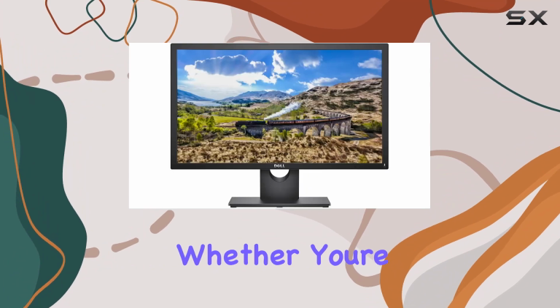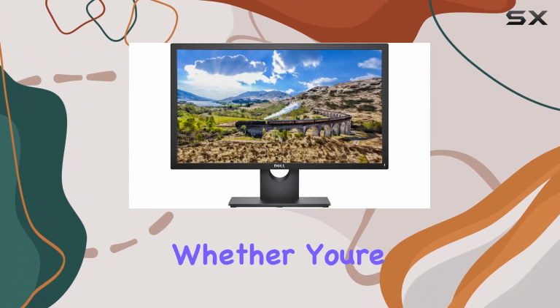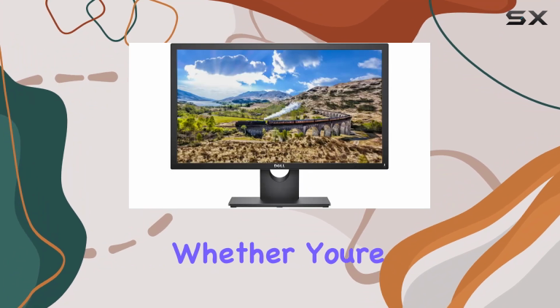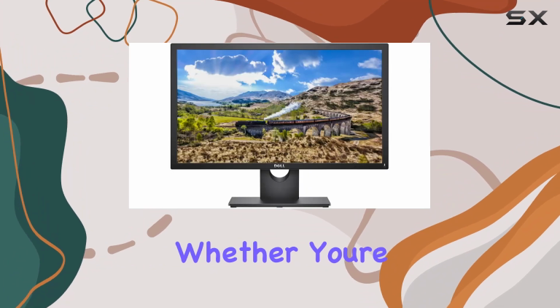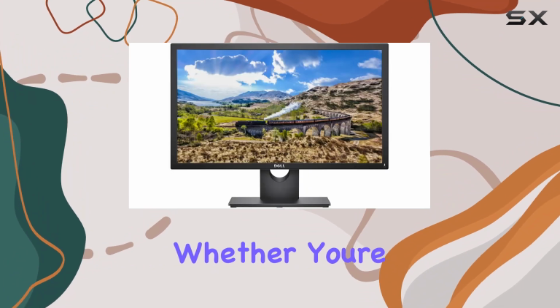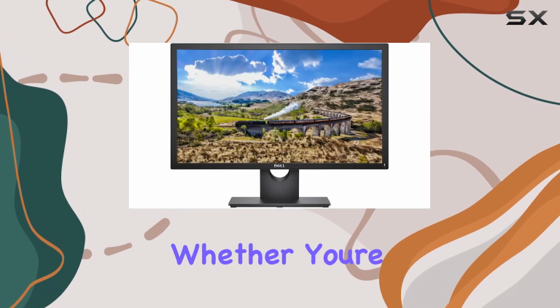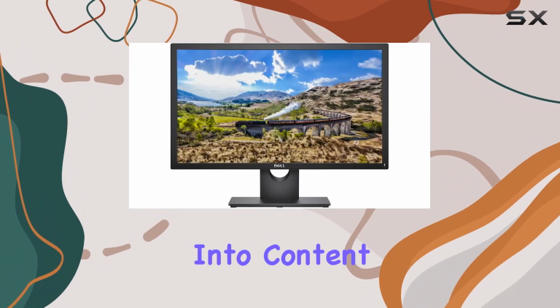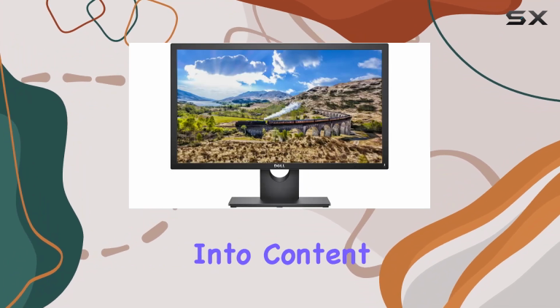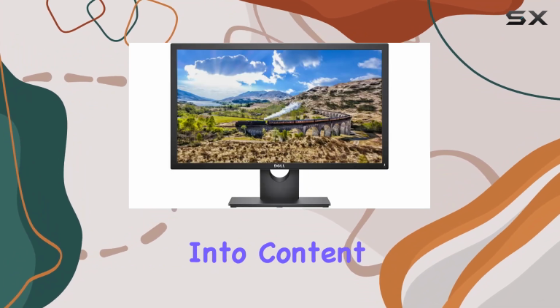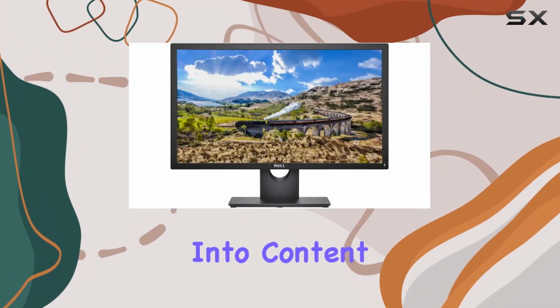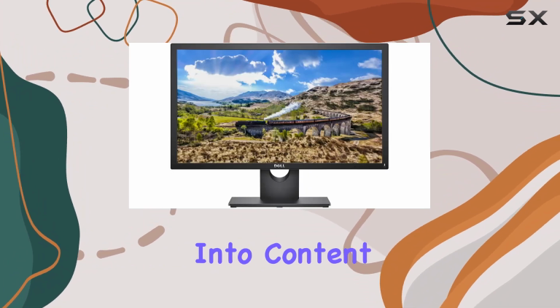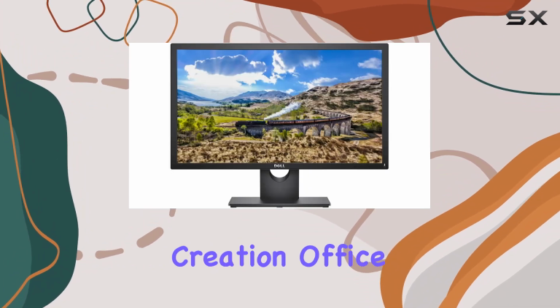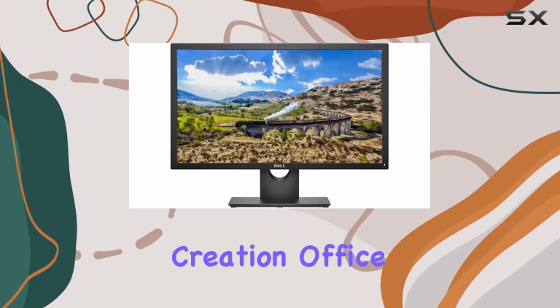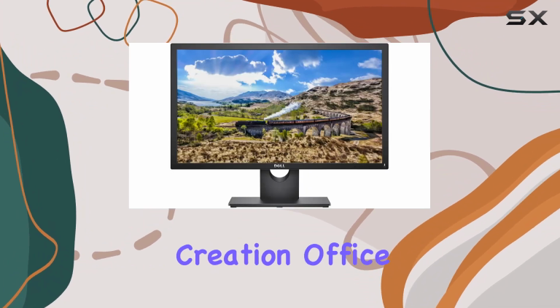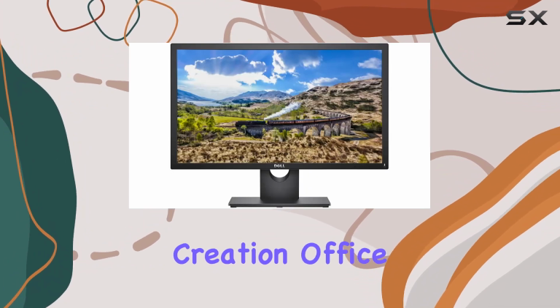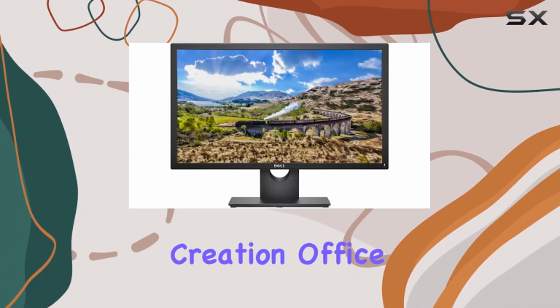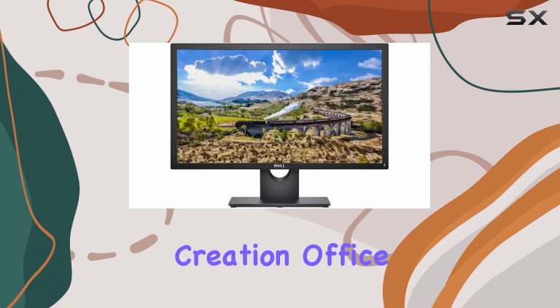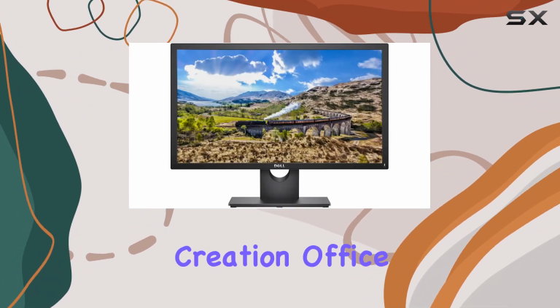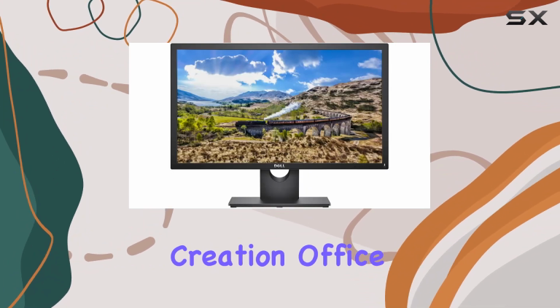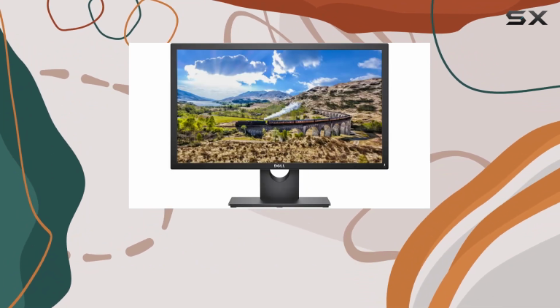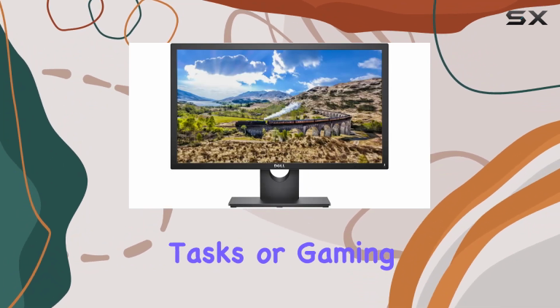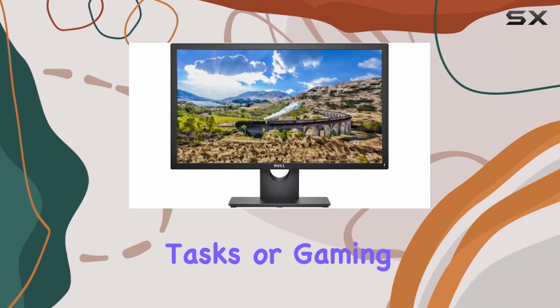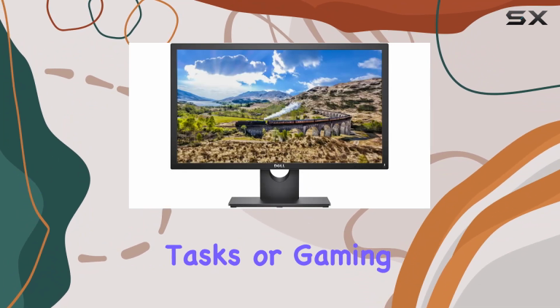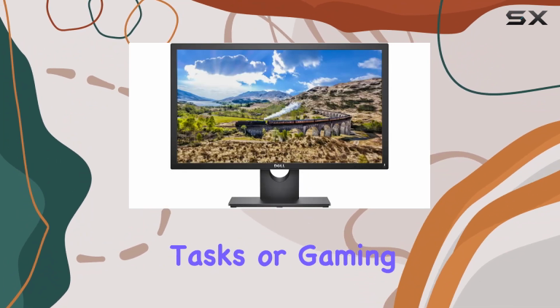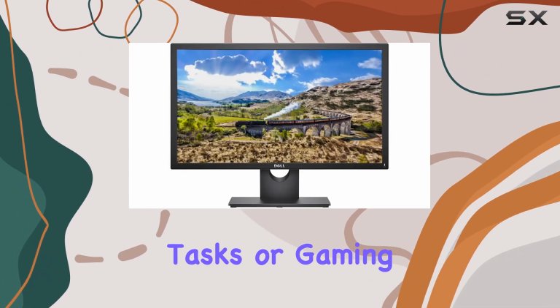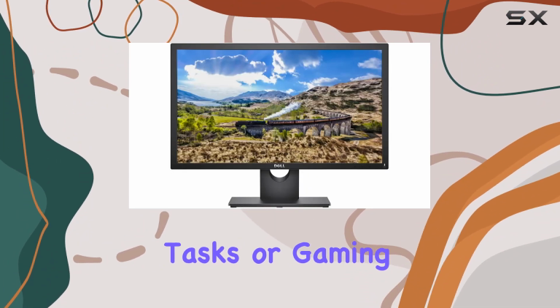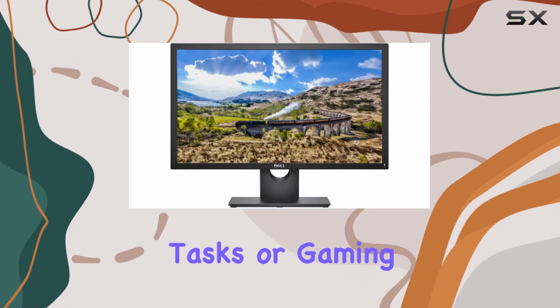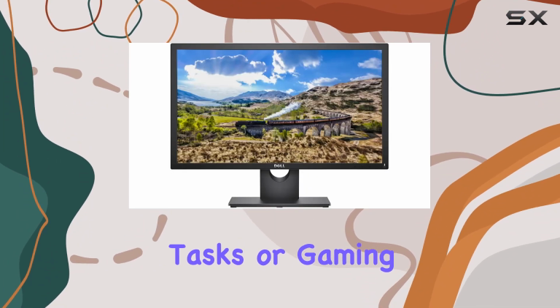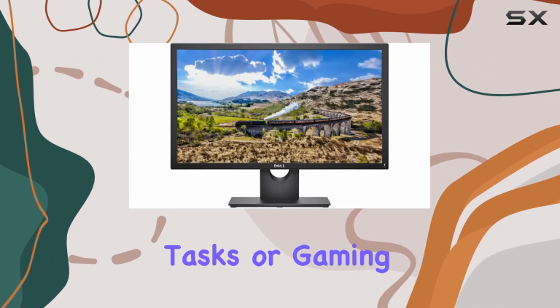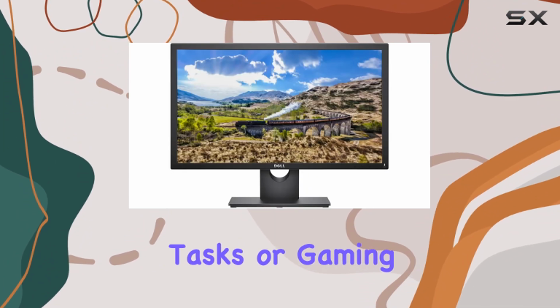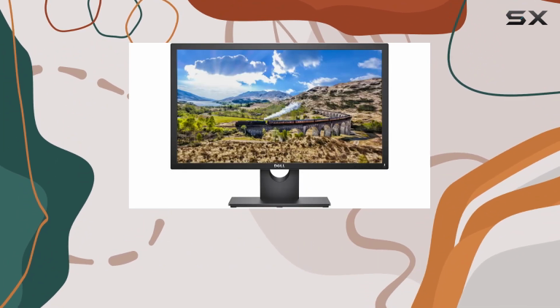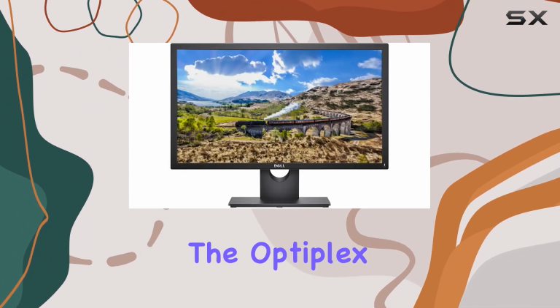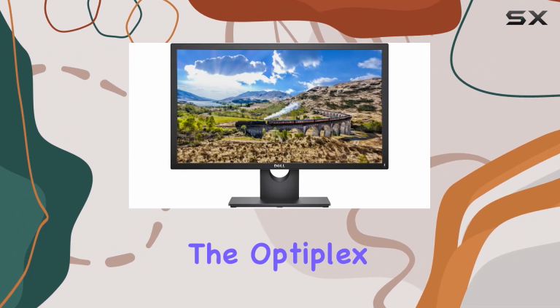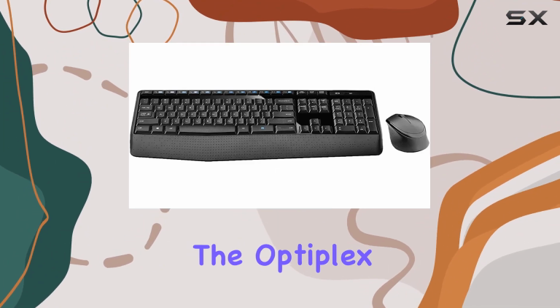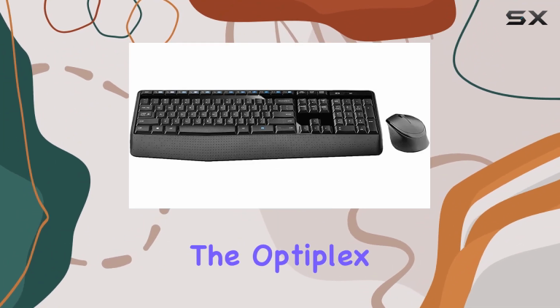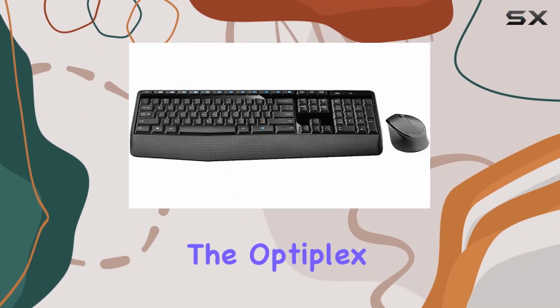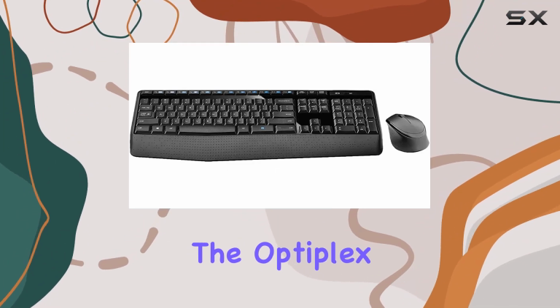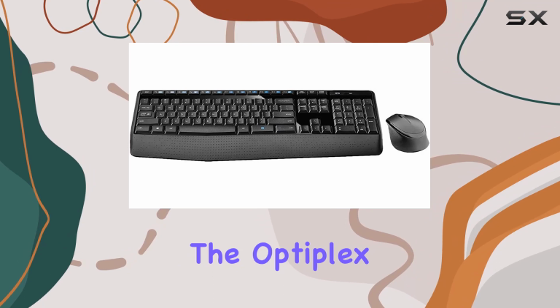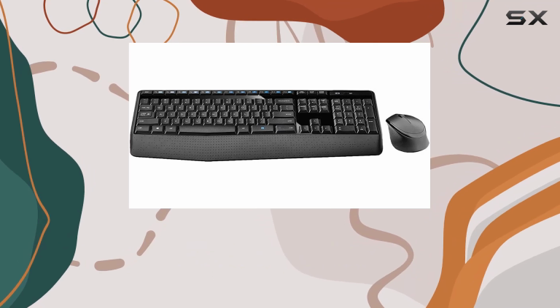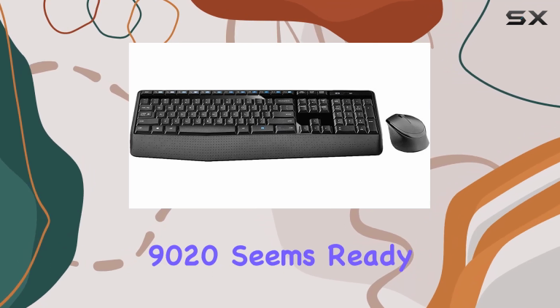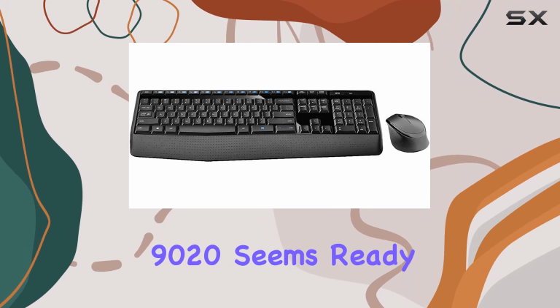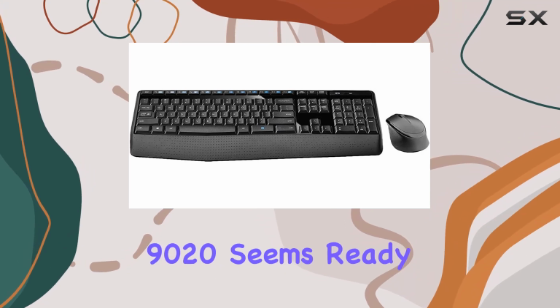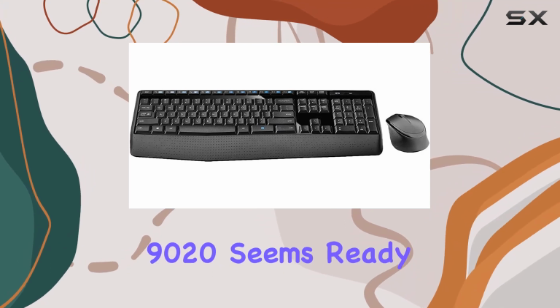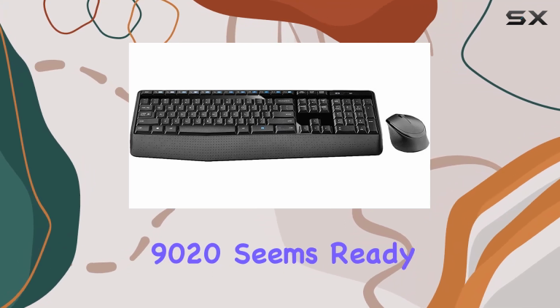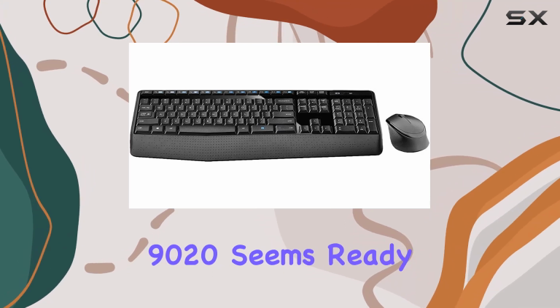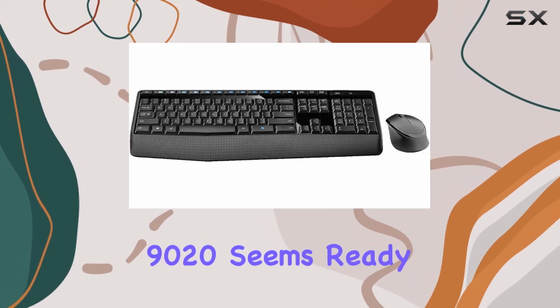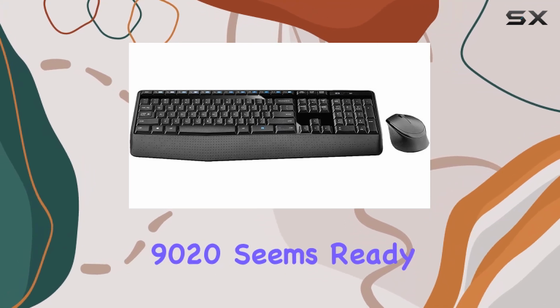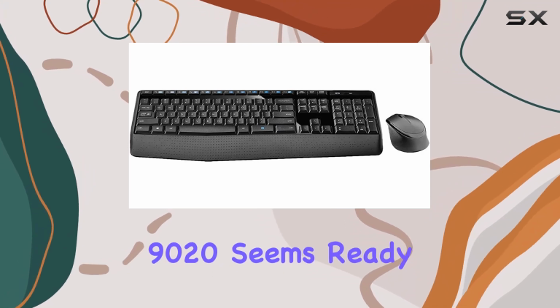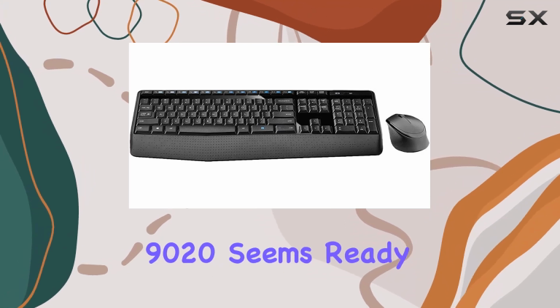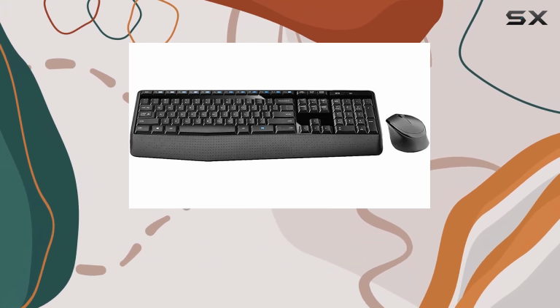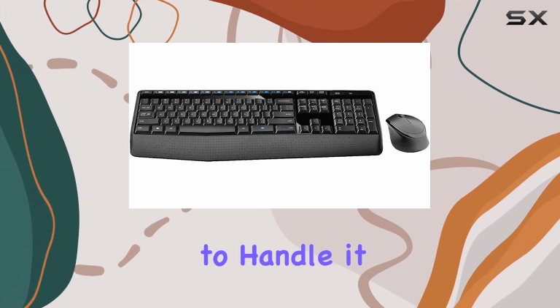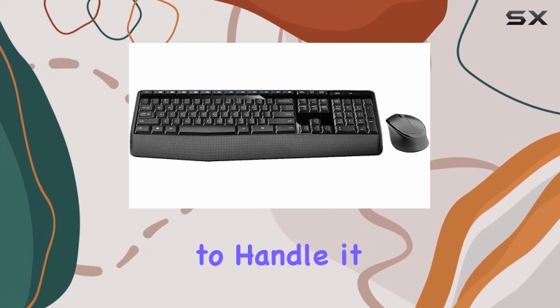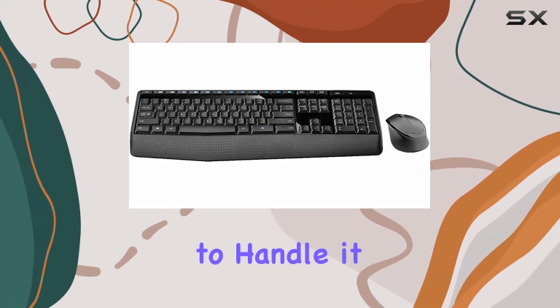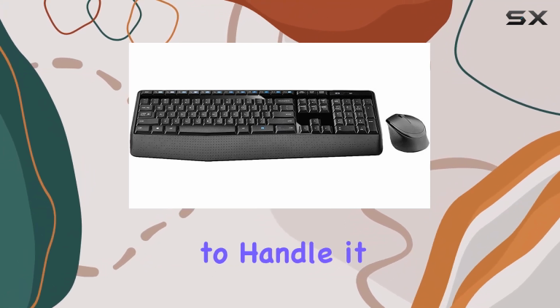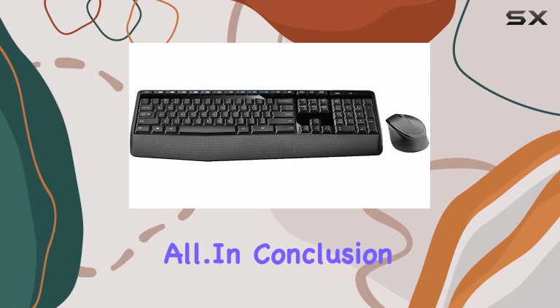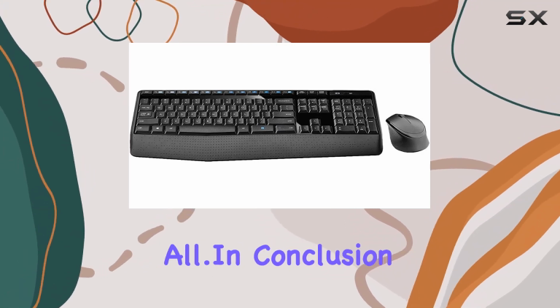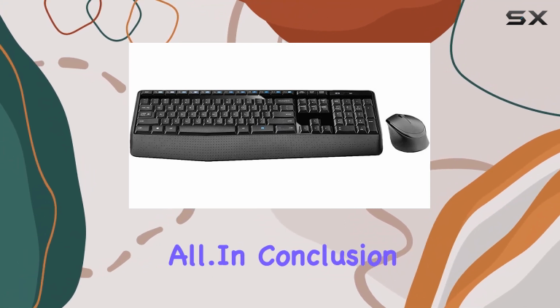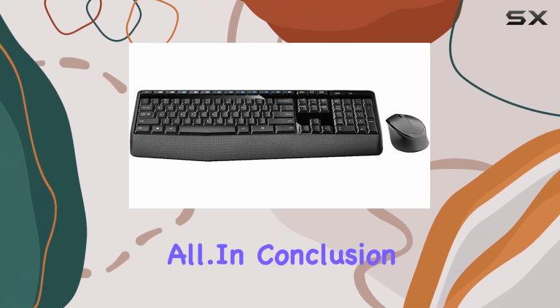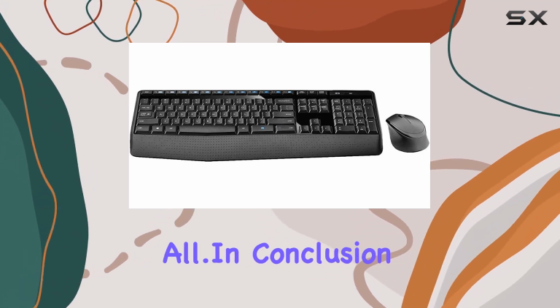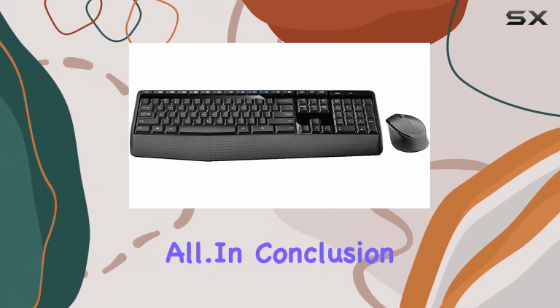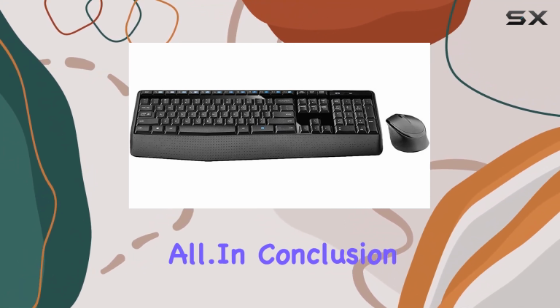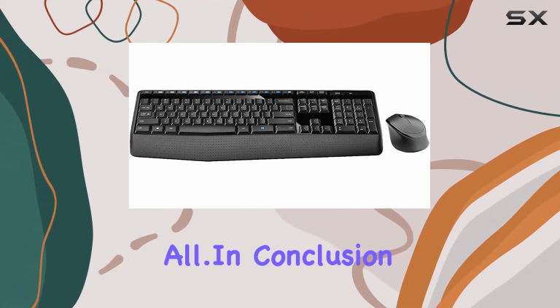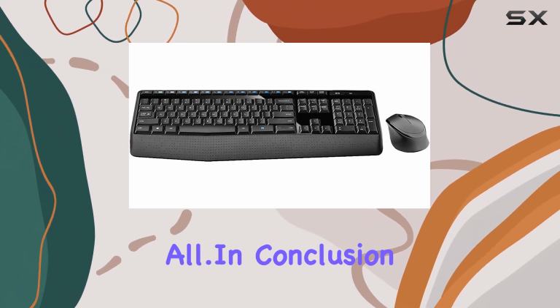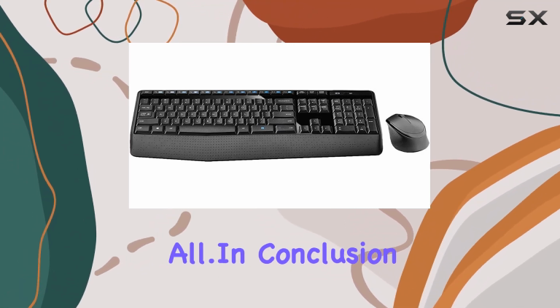Whether you're into content creation, office tasks, or gaming, the Optiplex 9020 seems ready to handle it all.